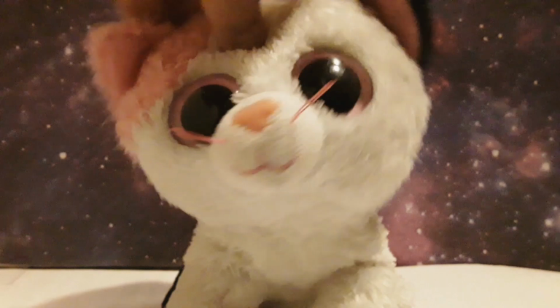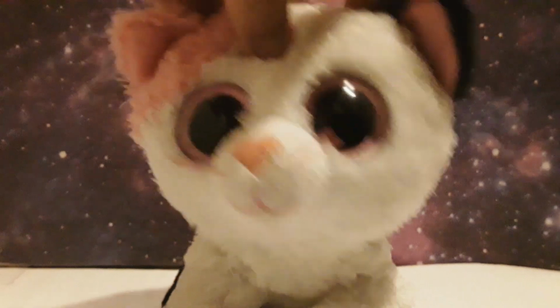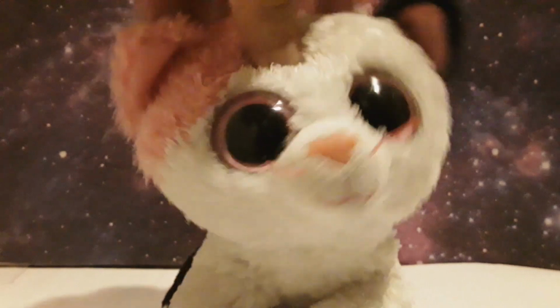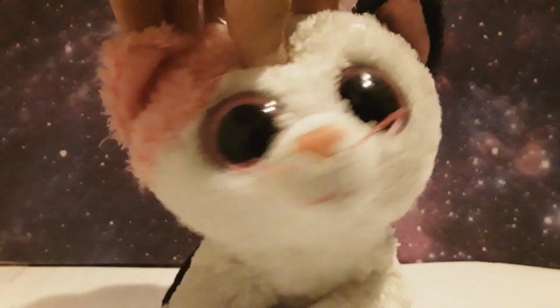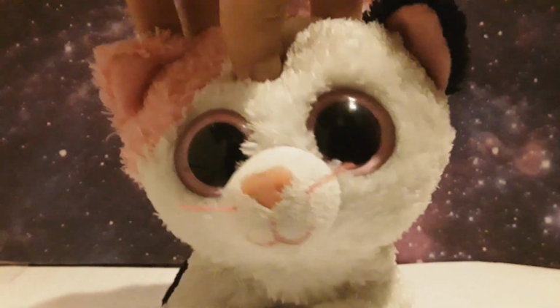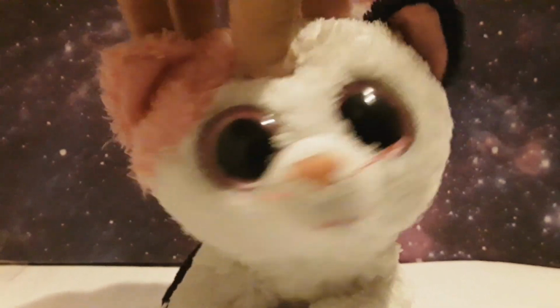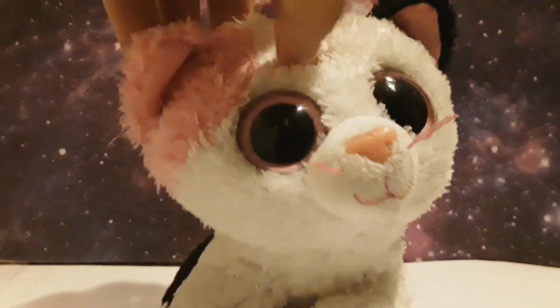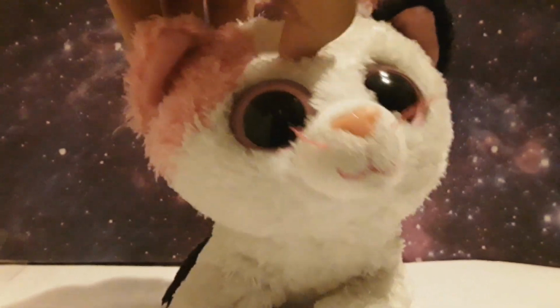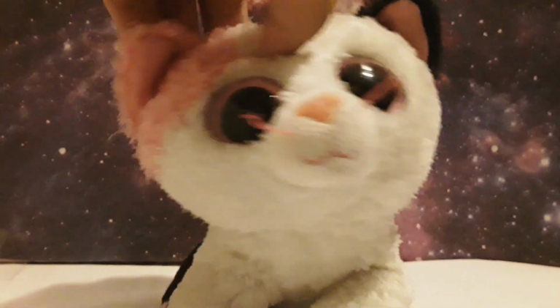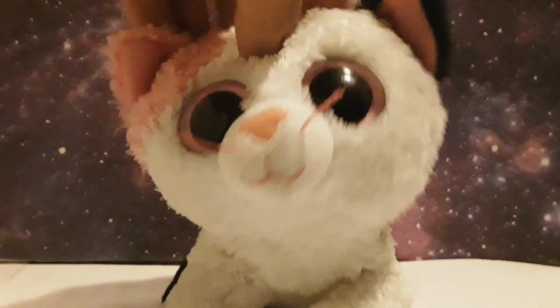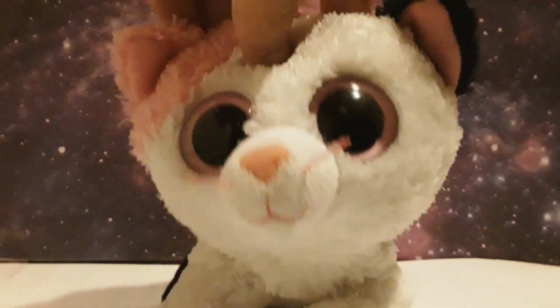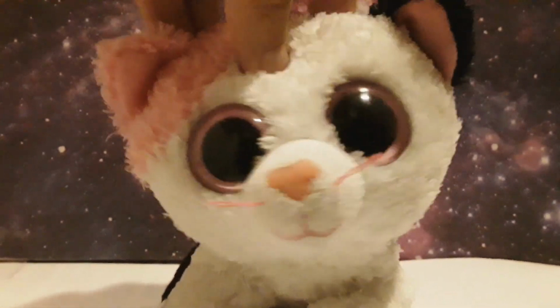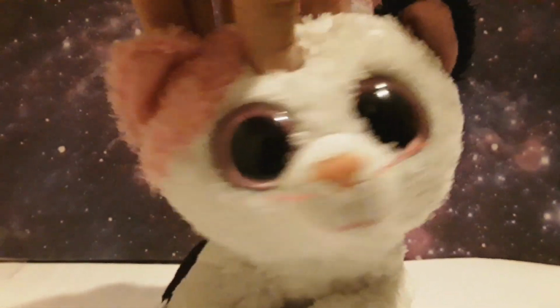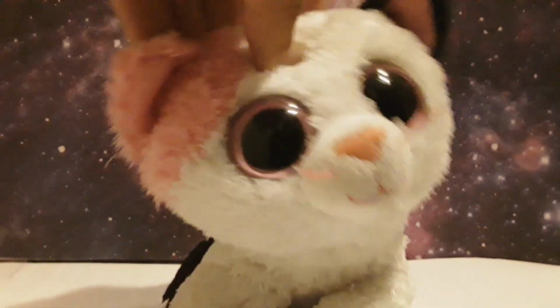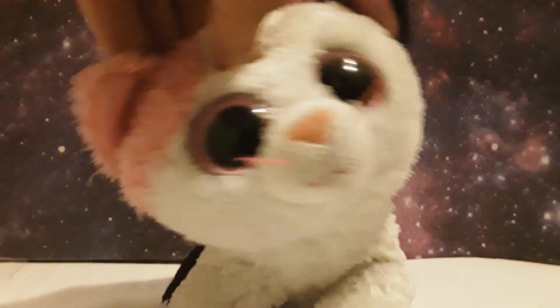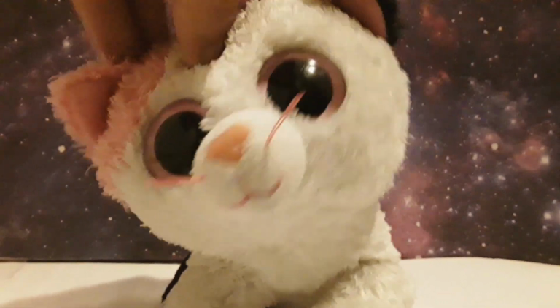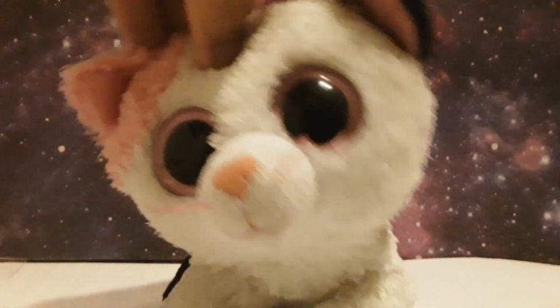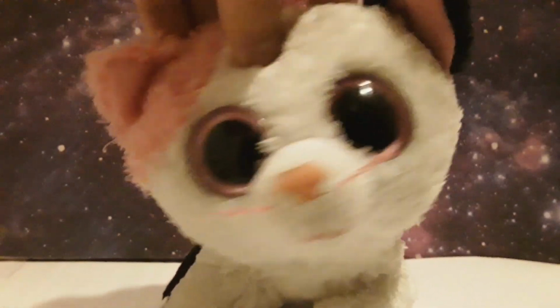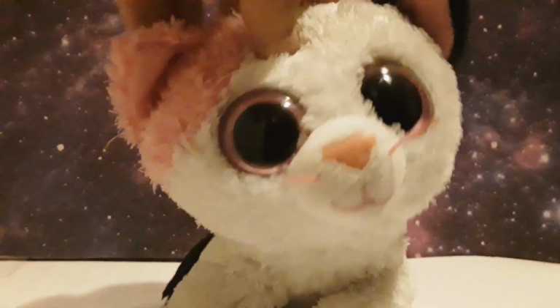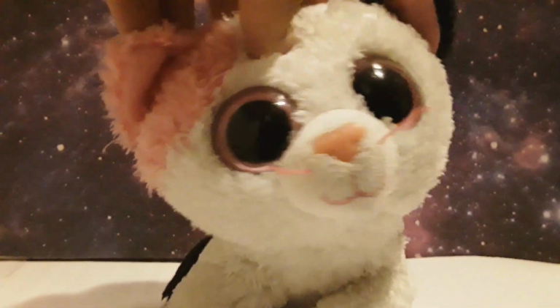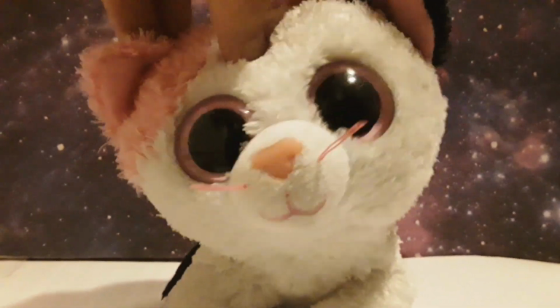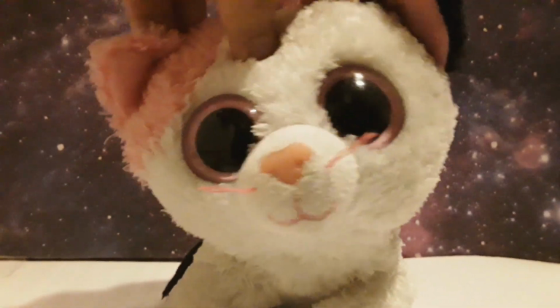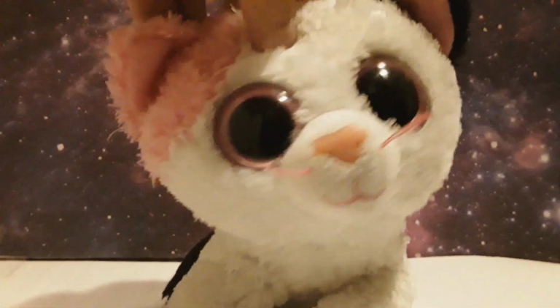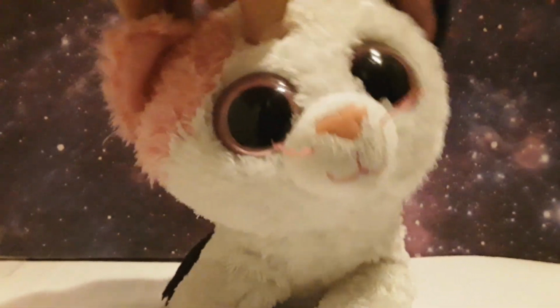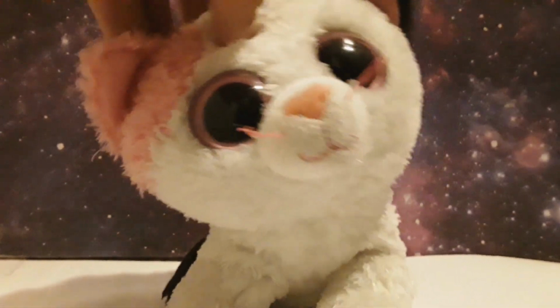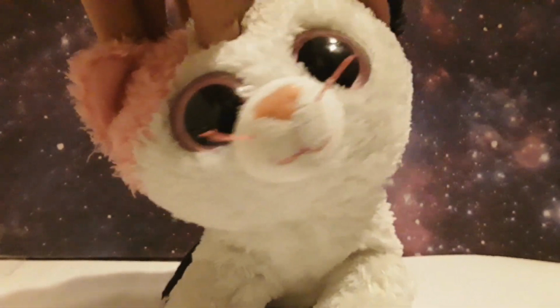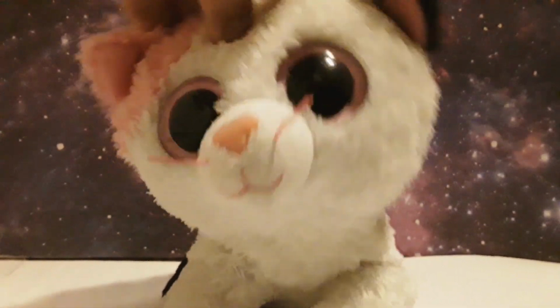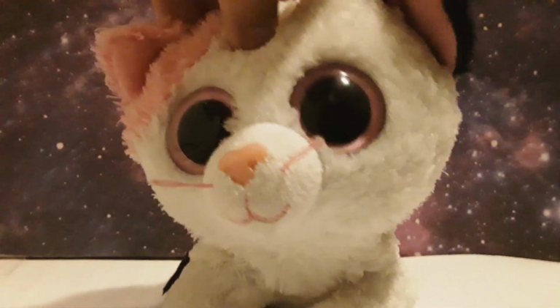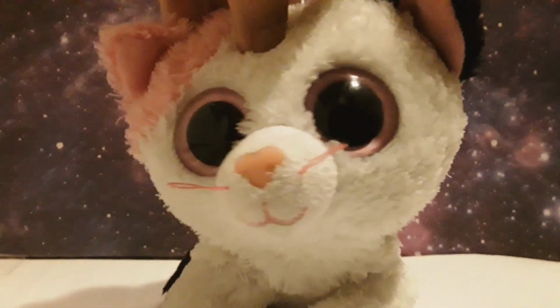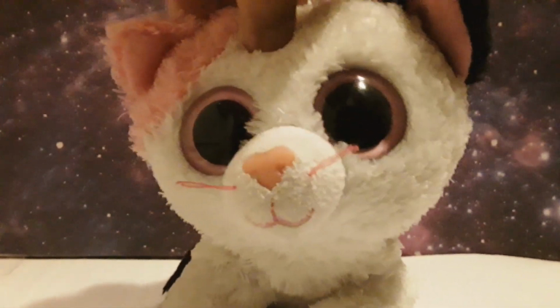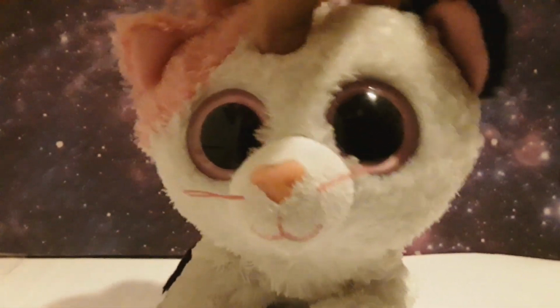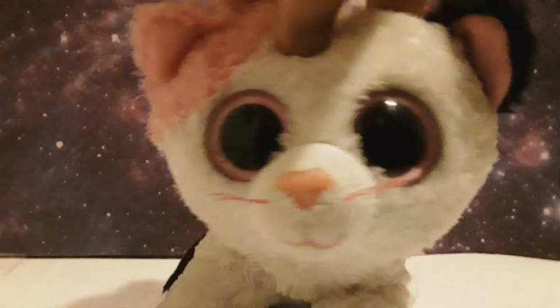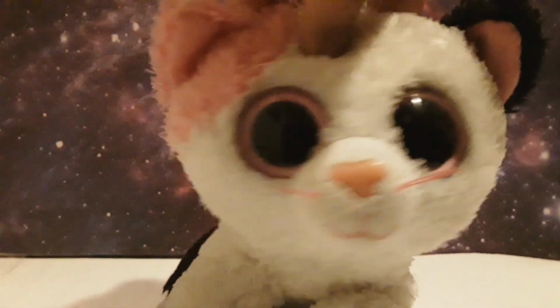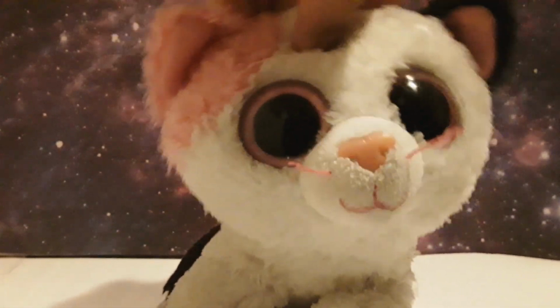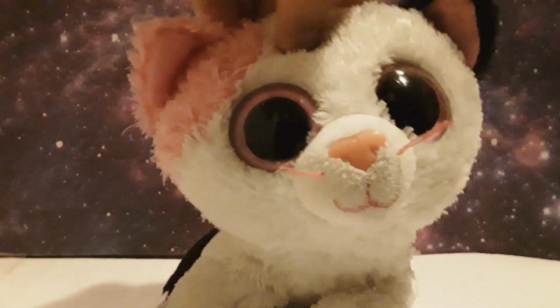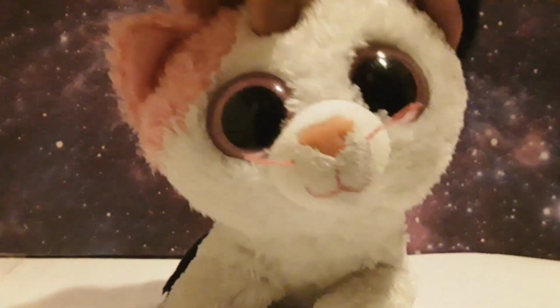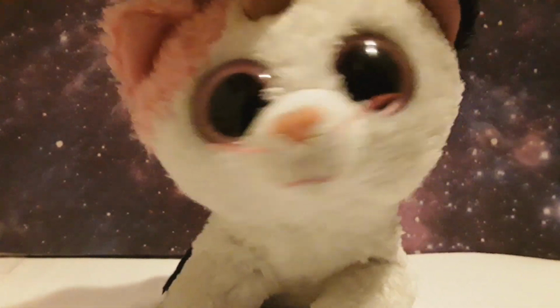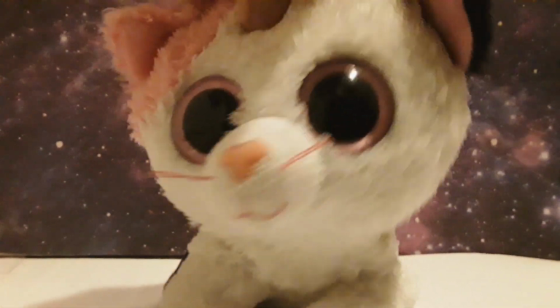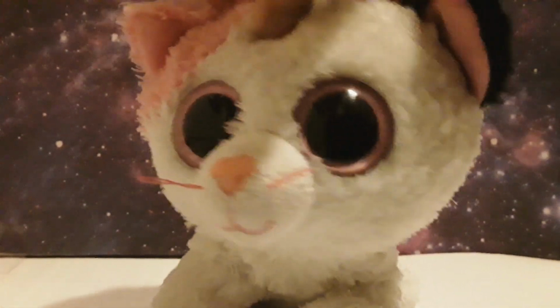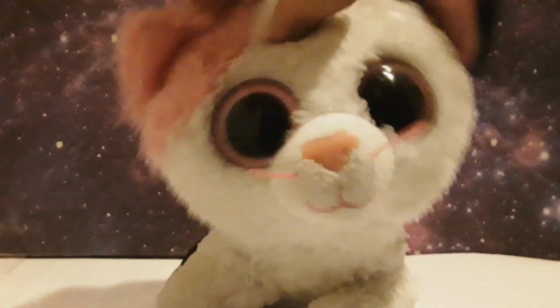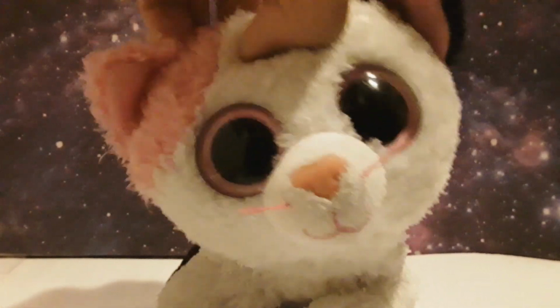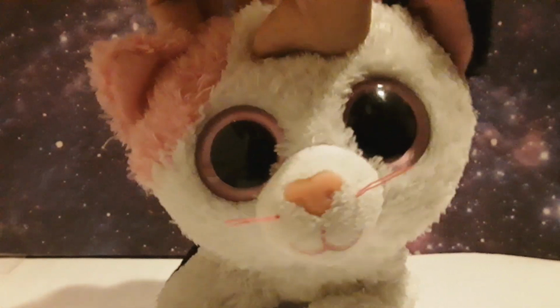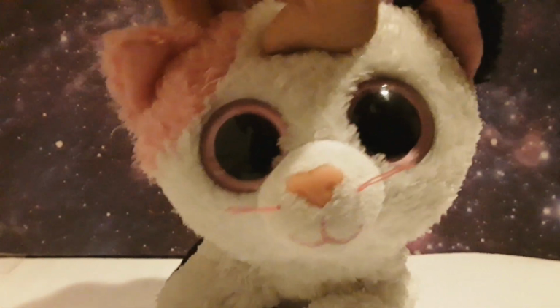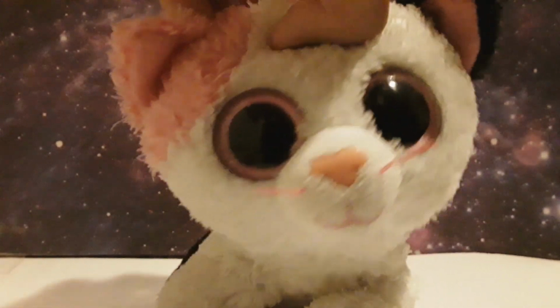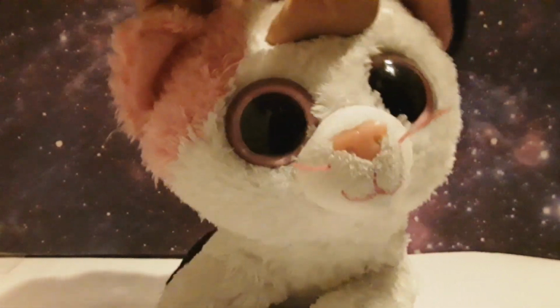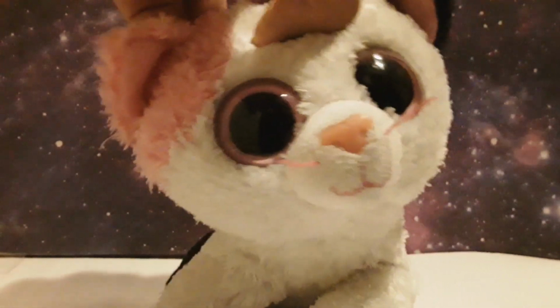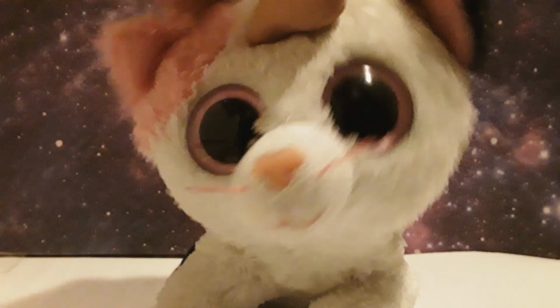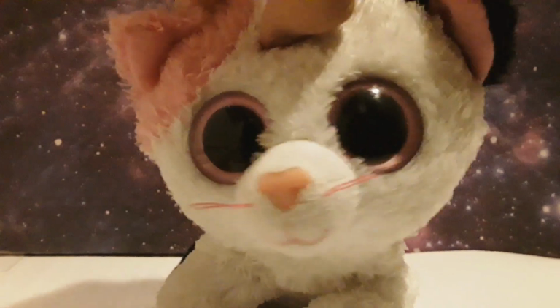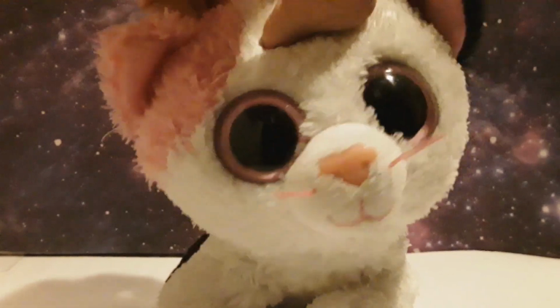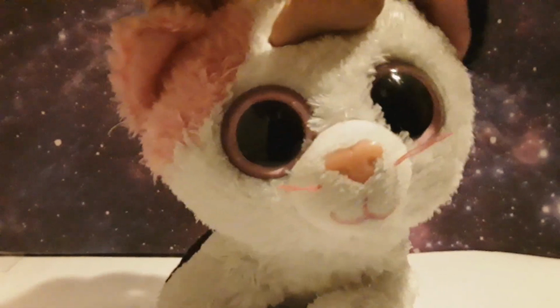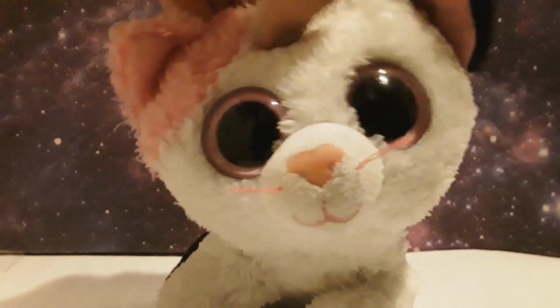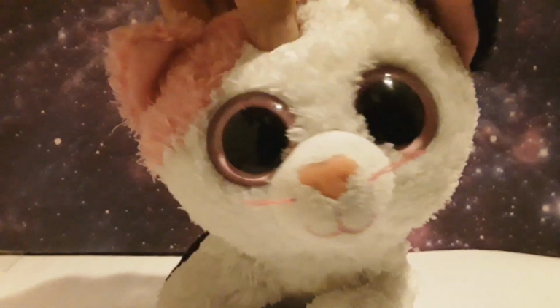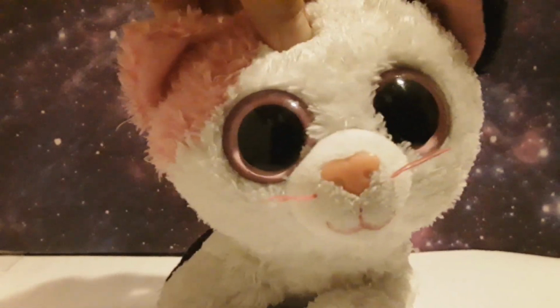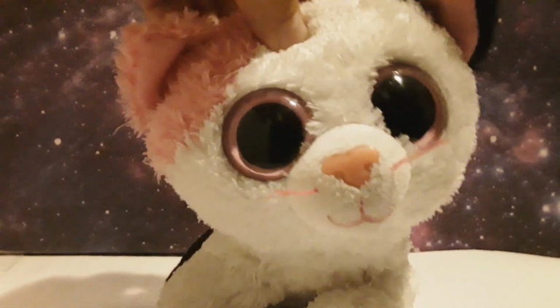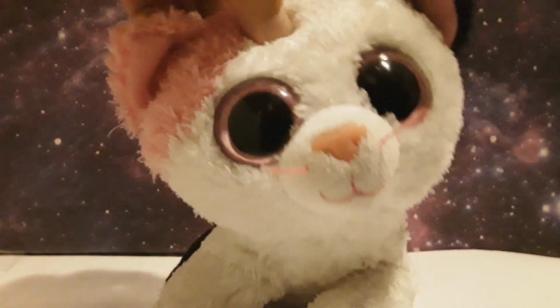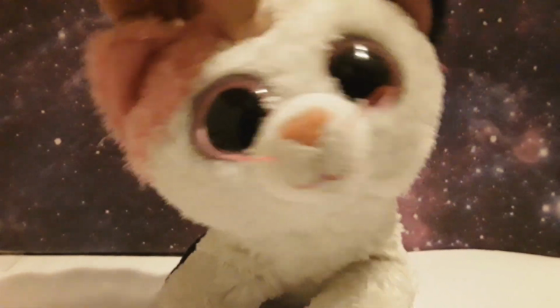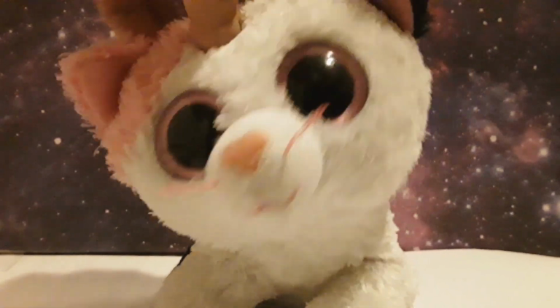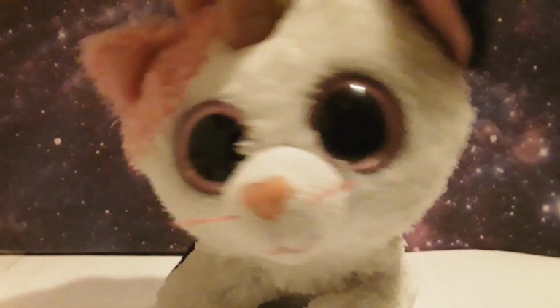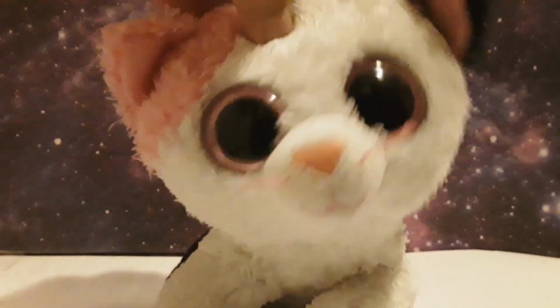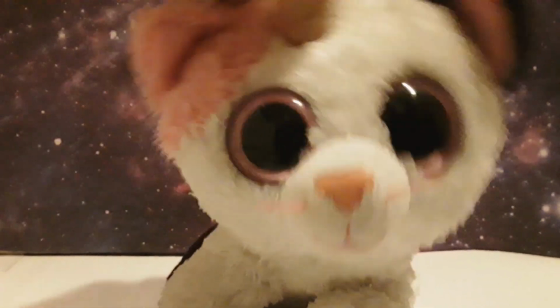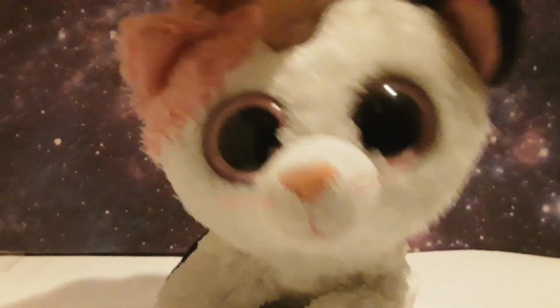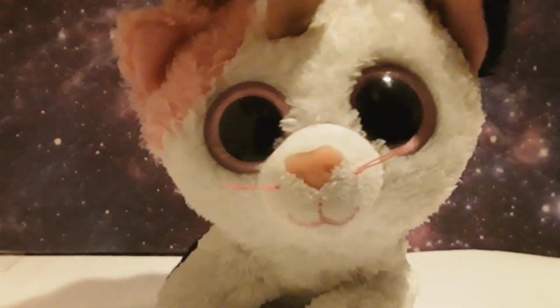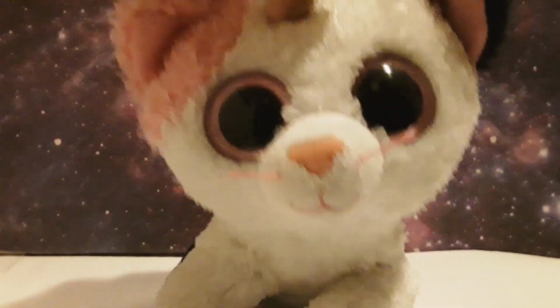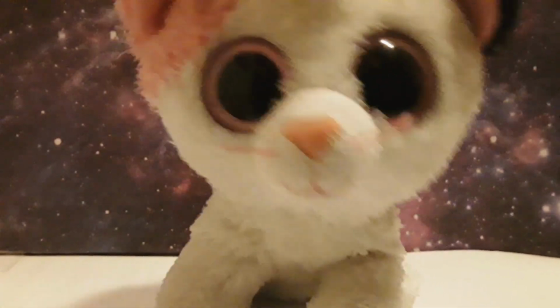Hello guys, and welcome to a new video. Today I'm telling you six things you can do with your Beanie Boos if you're bored.